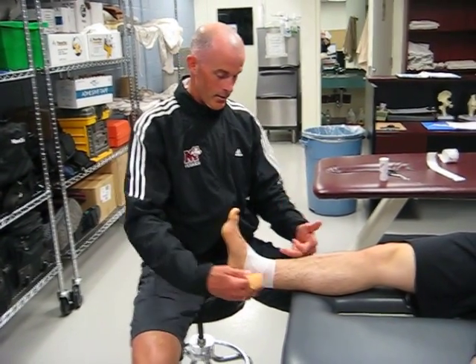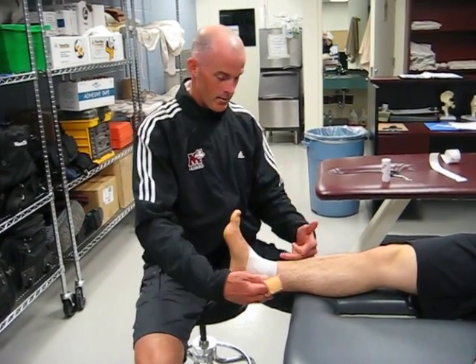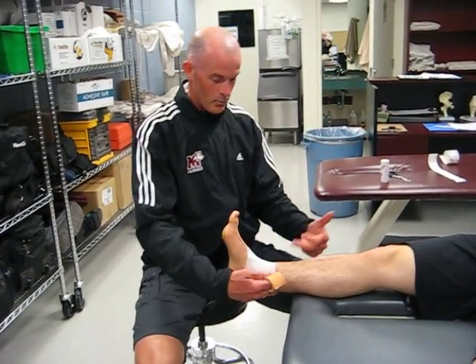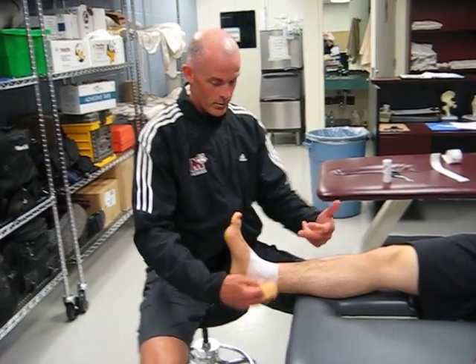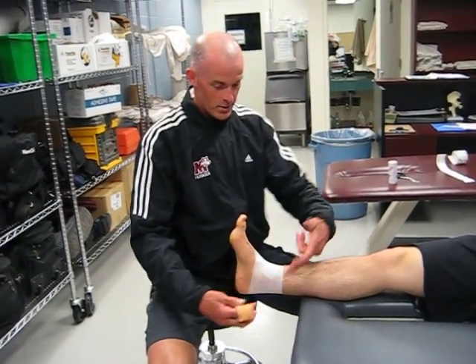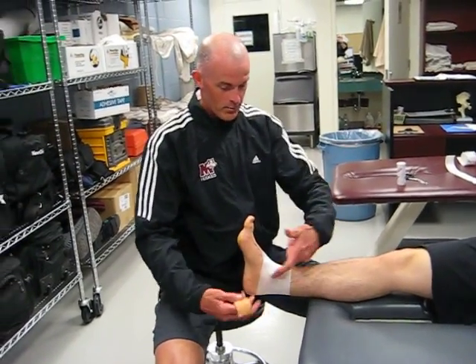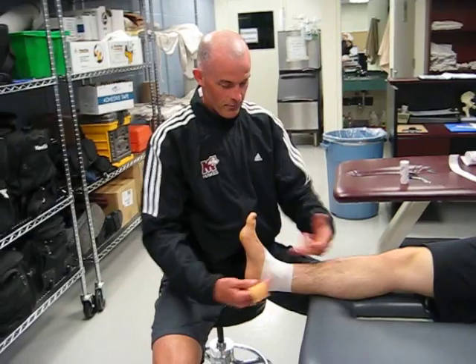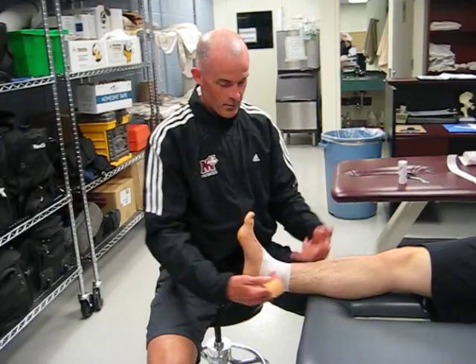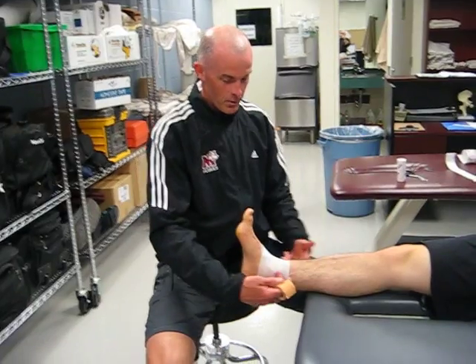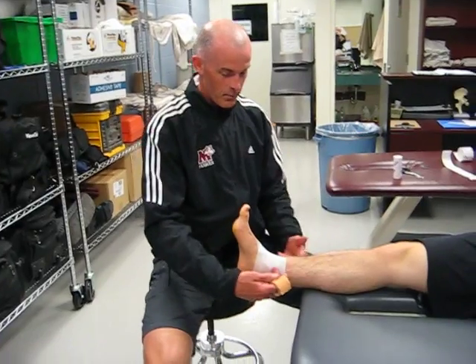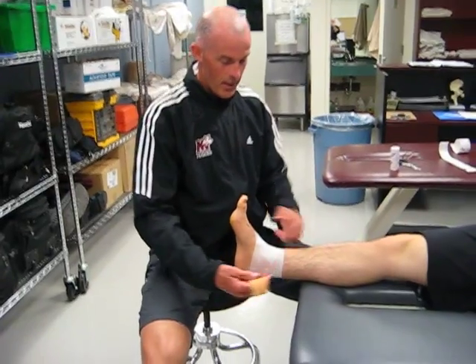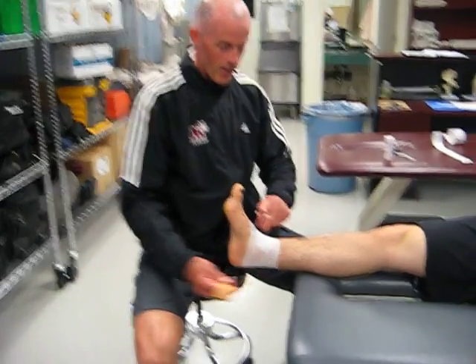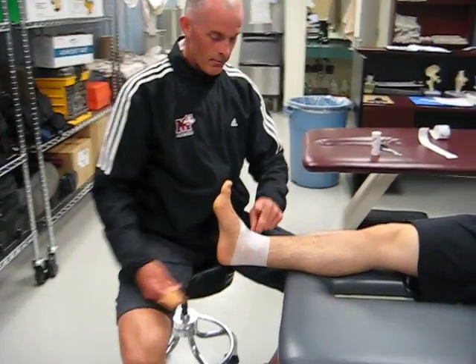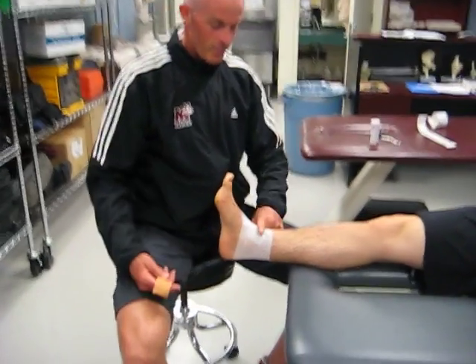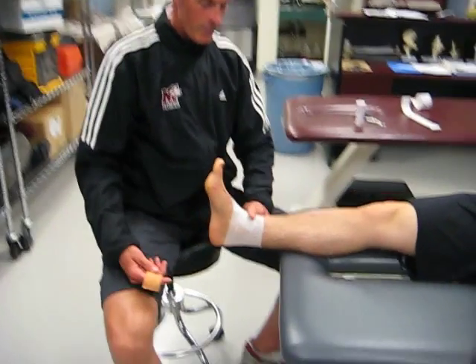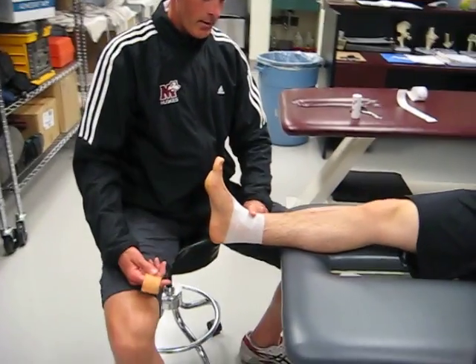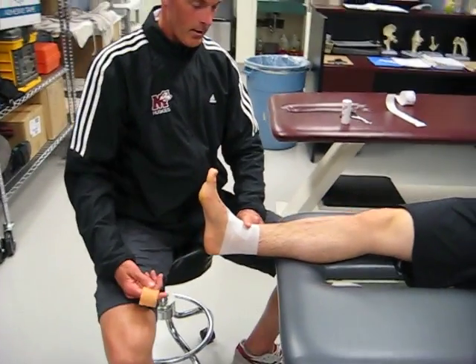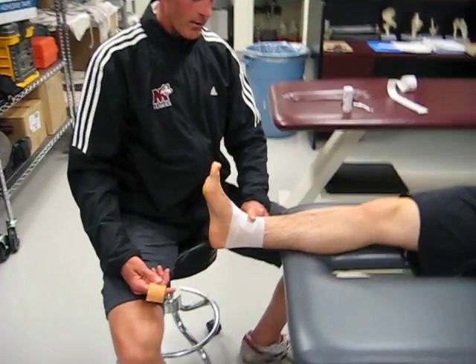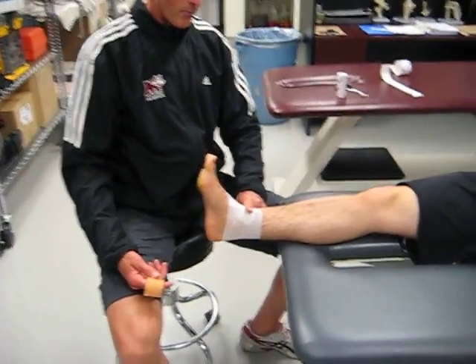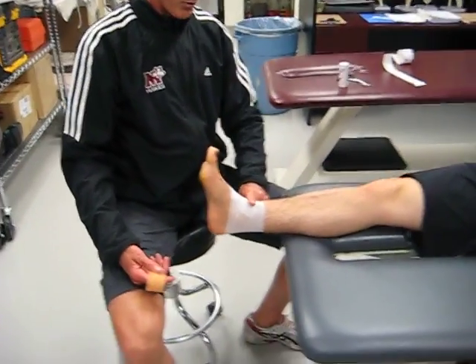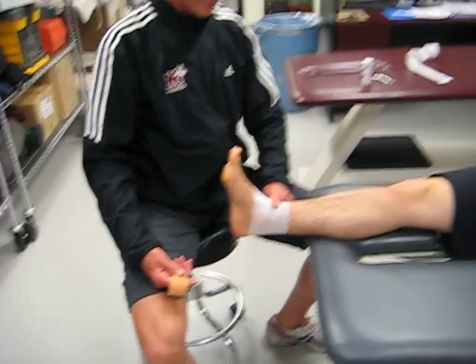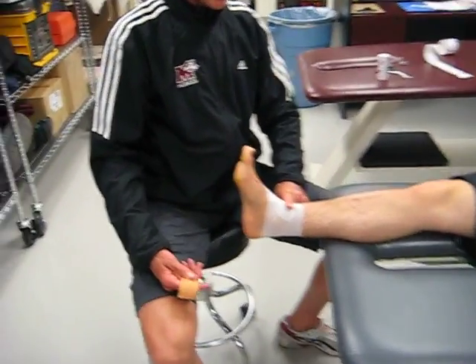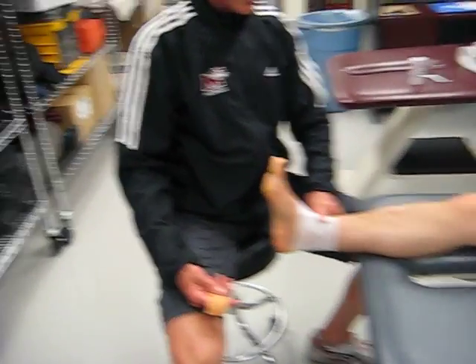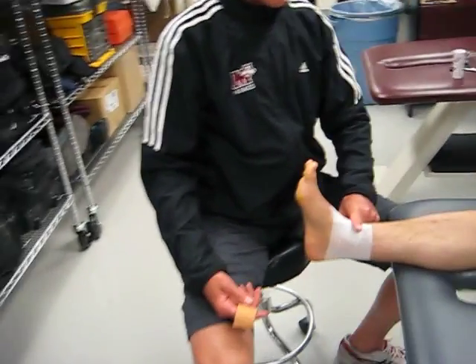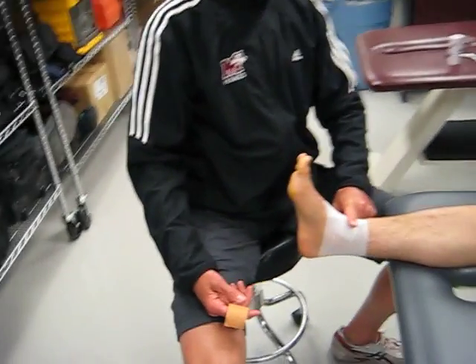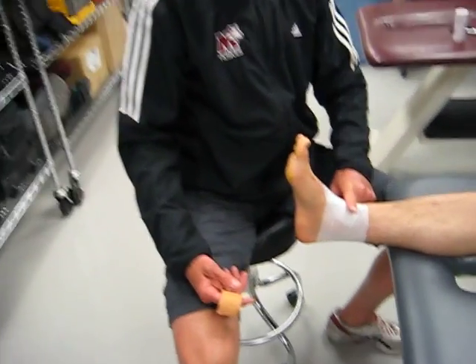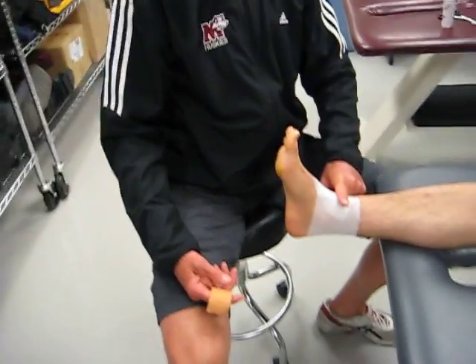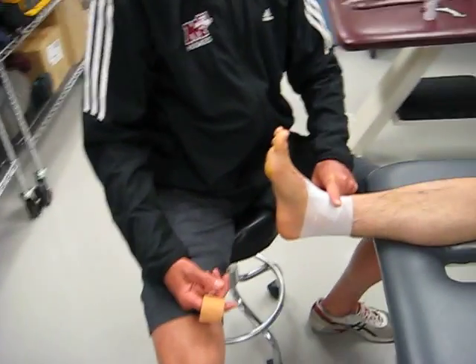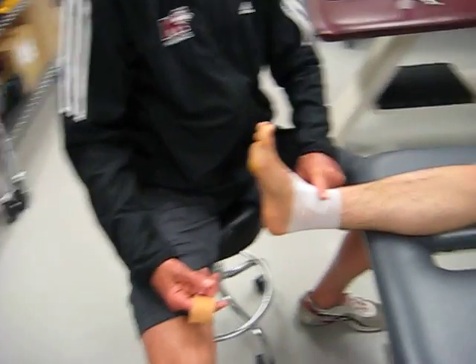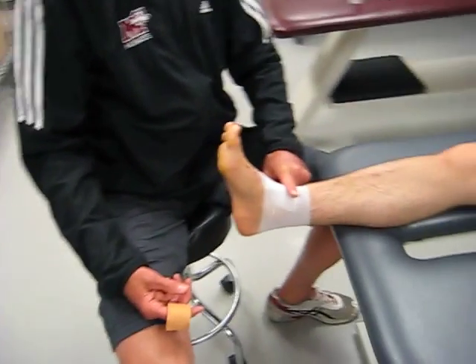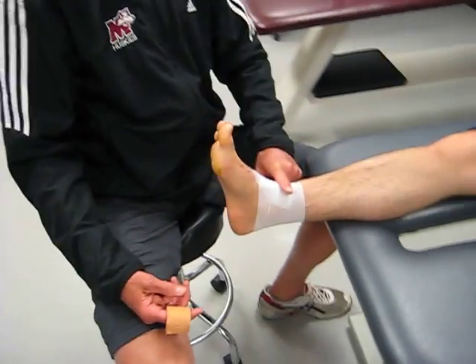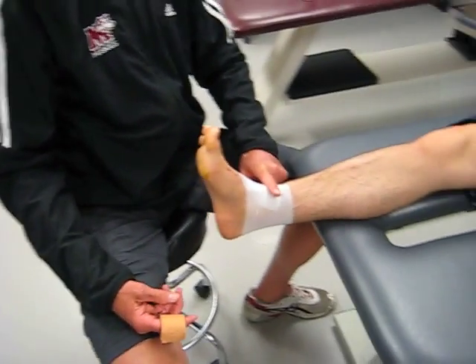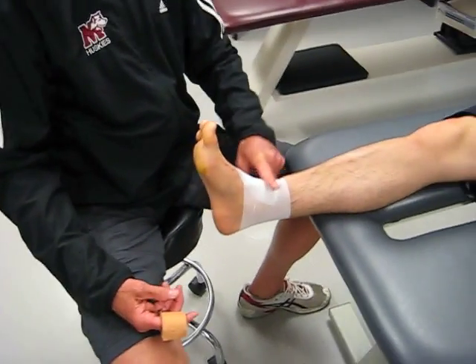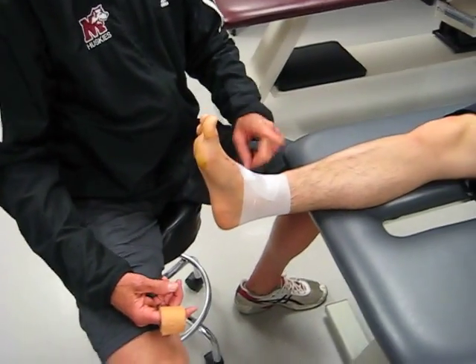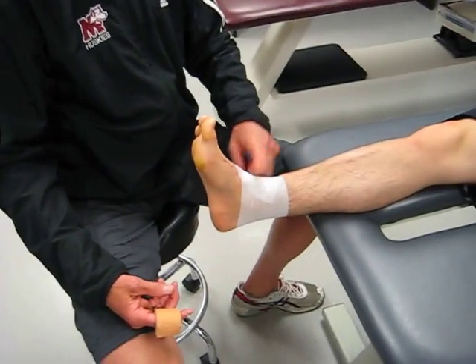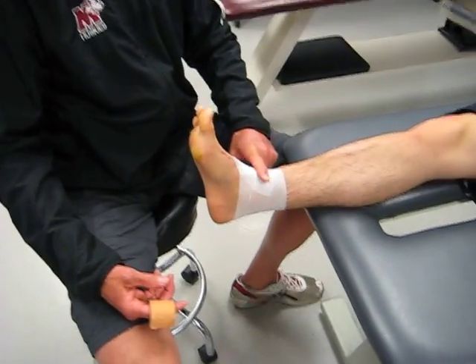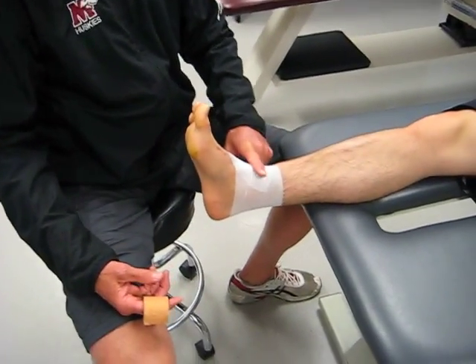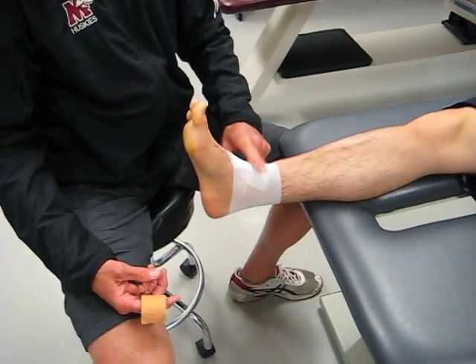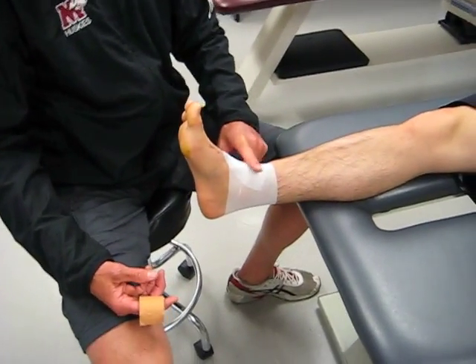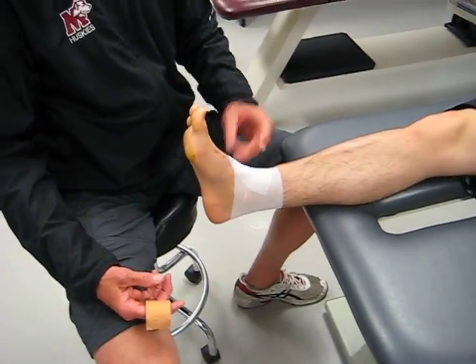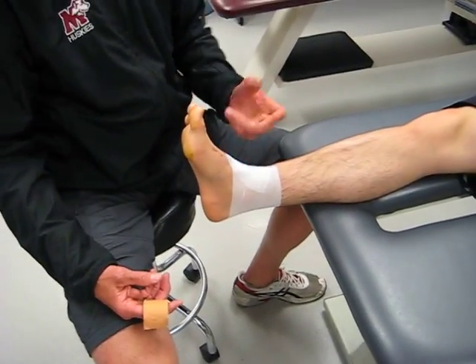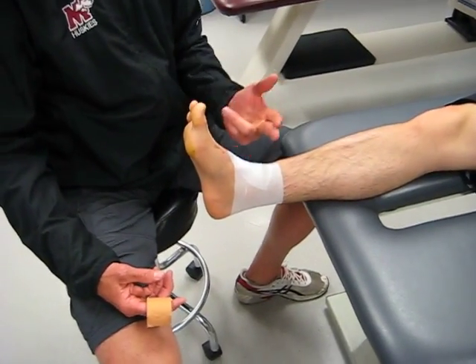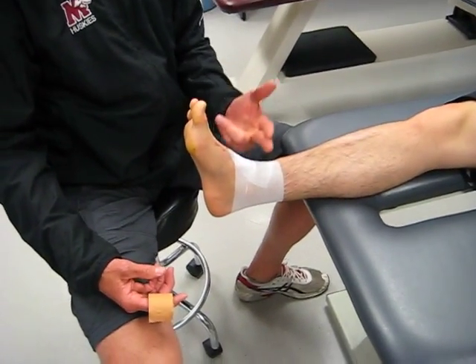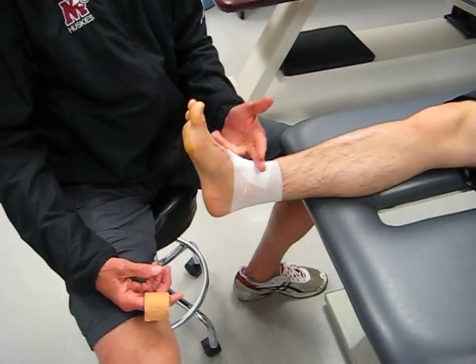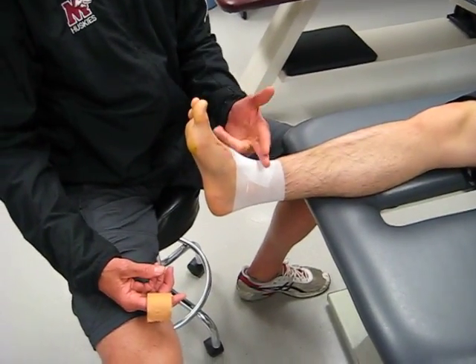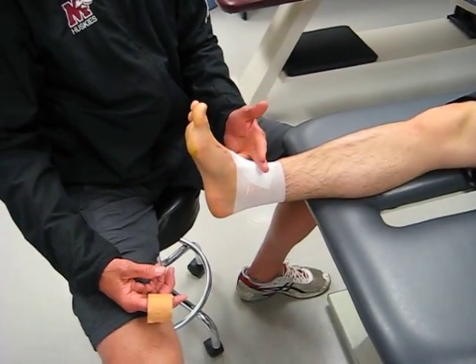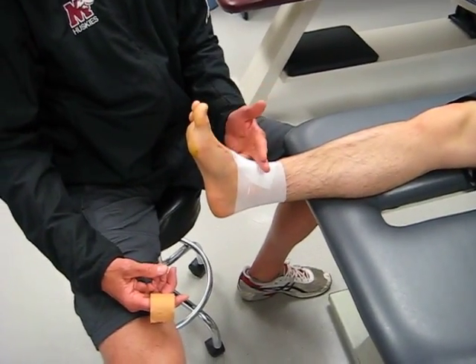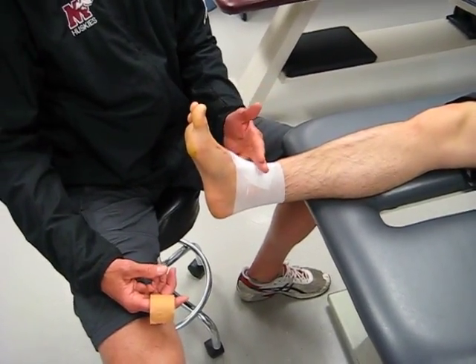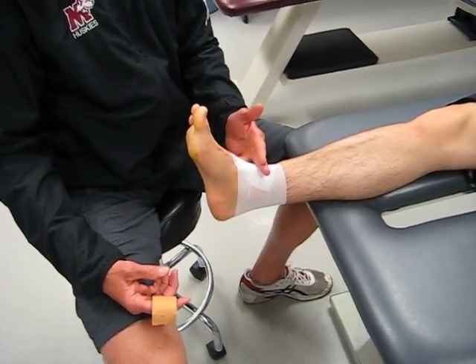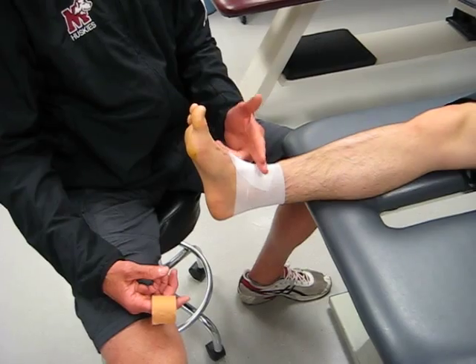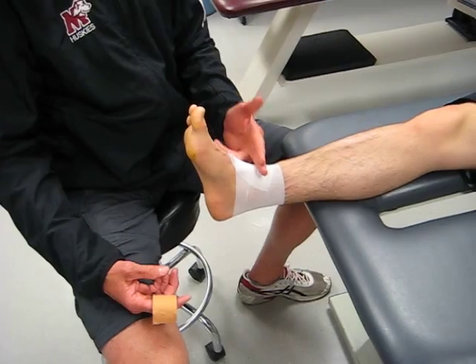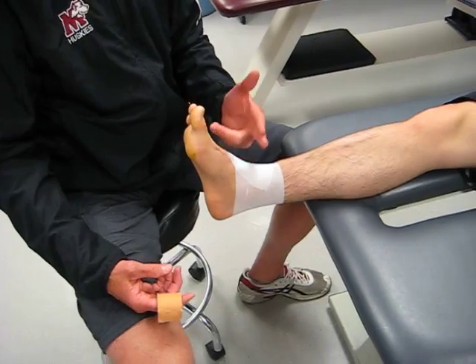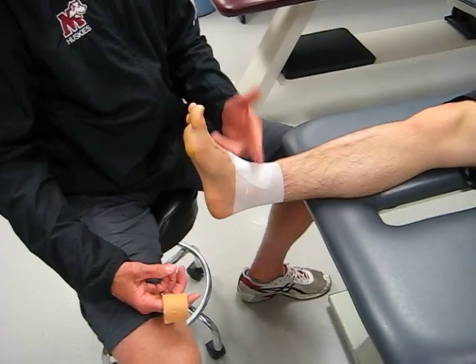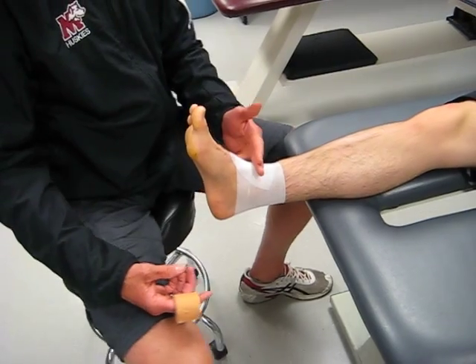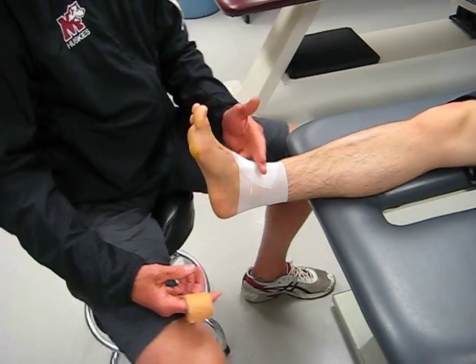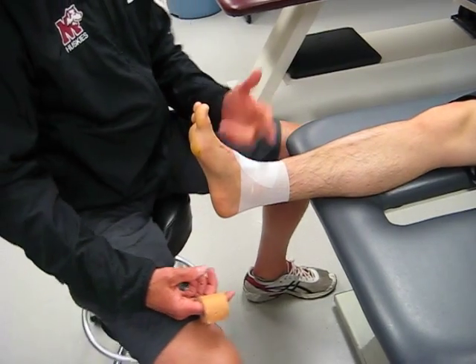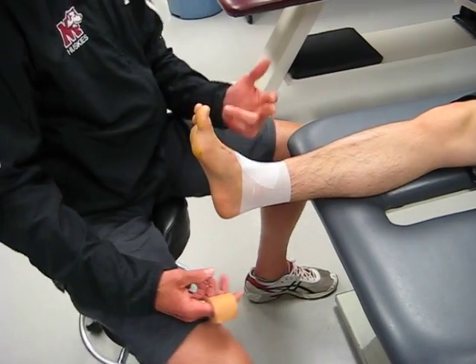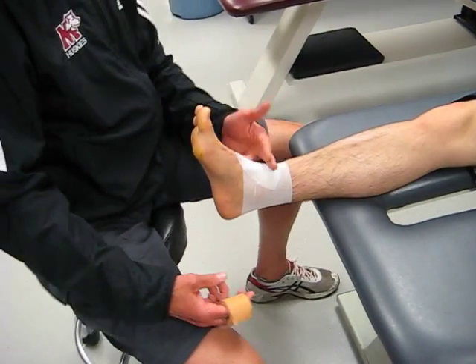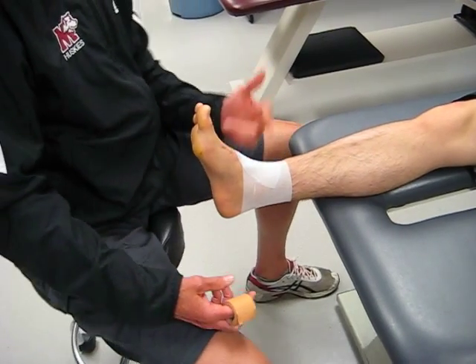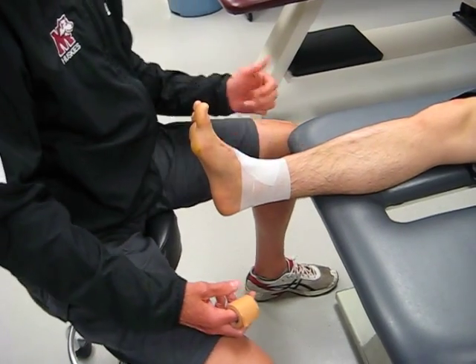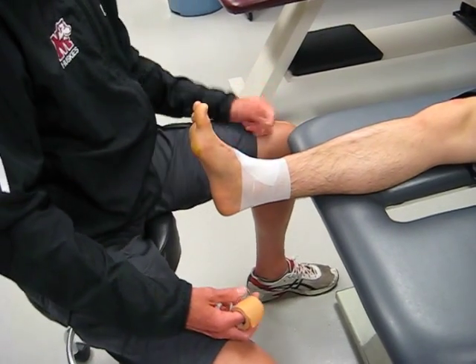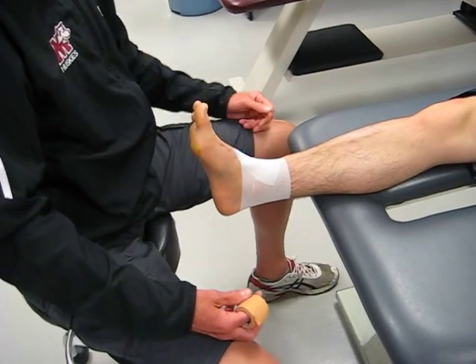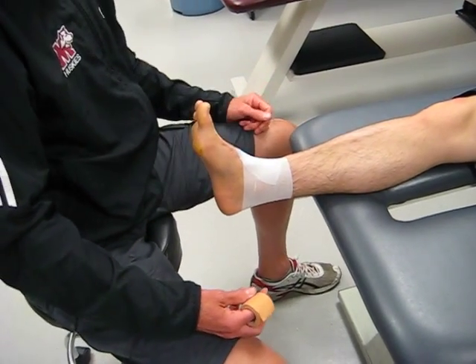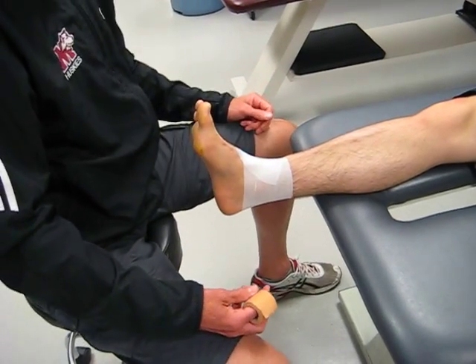Where the tib and fib come down, Roman has done damage to his anterior inferior tib-fib fibers of that ligament.